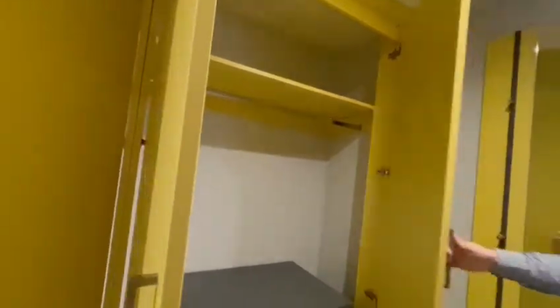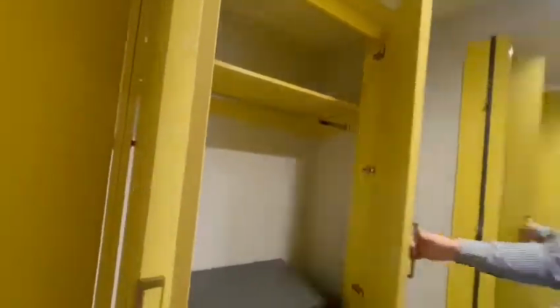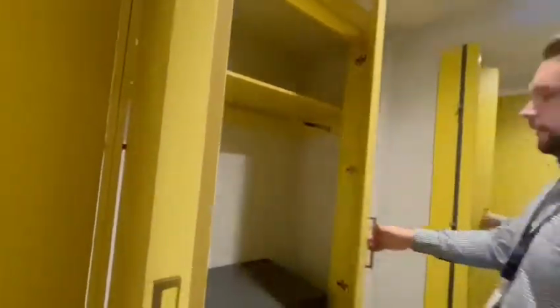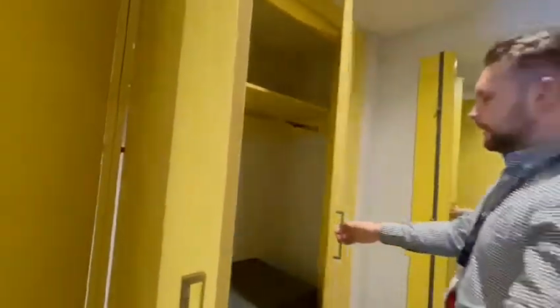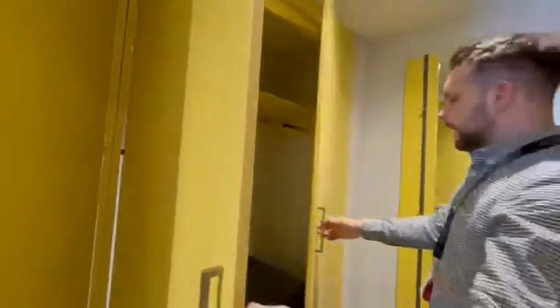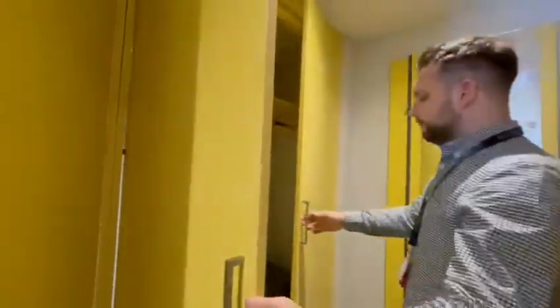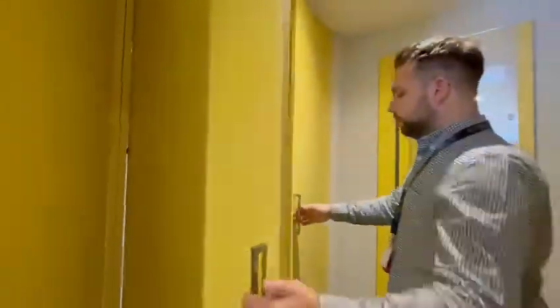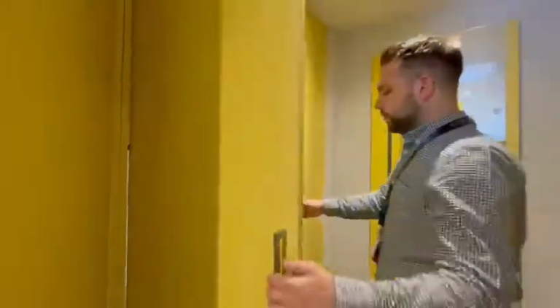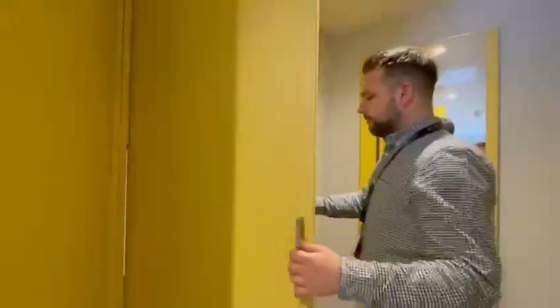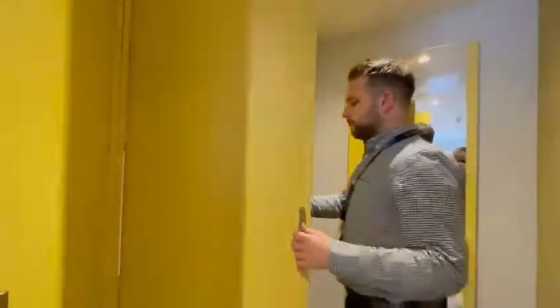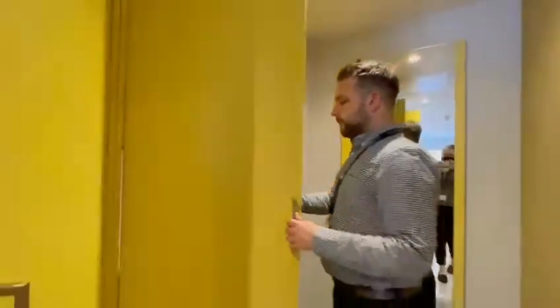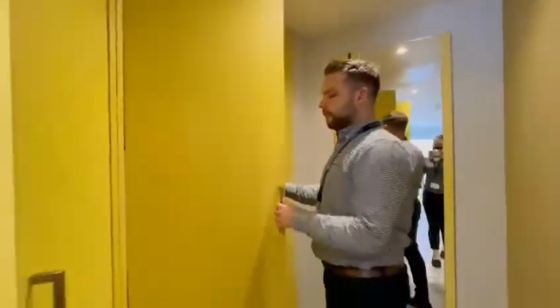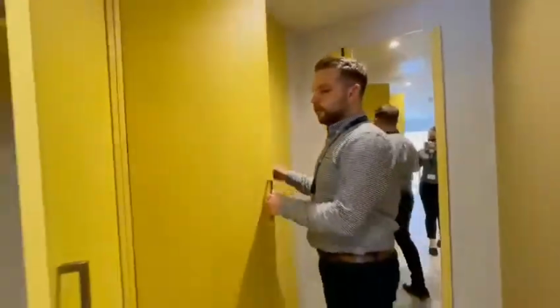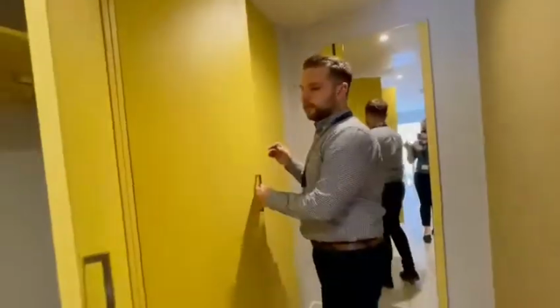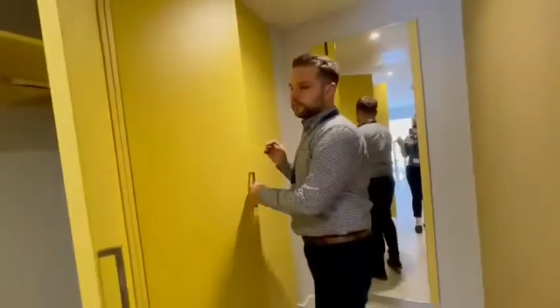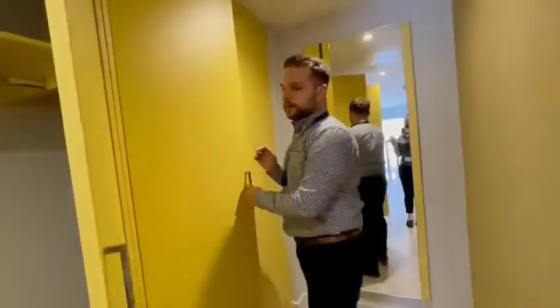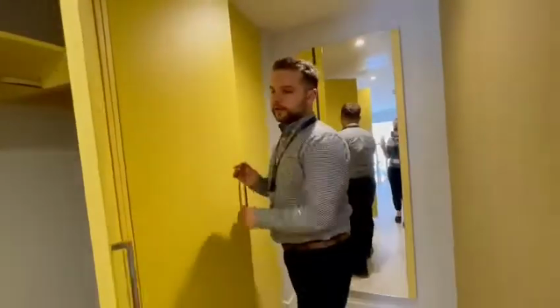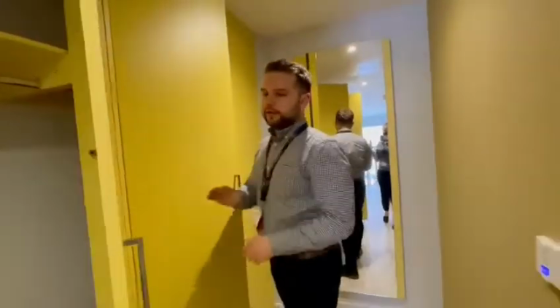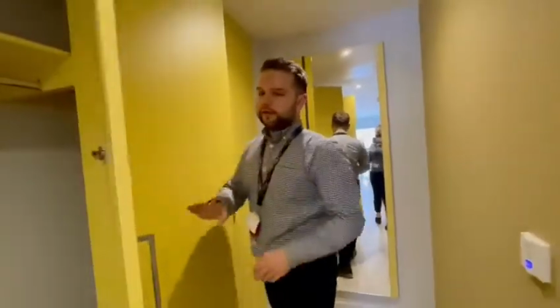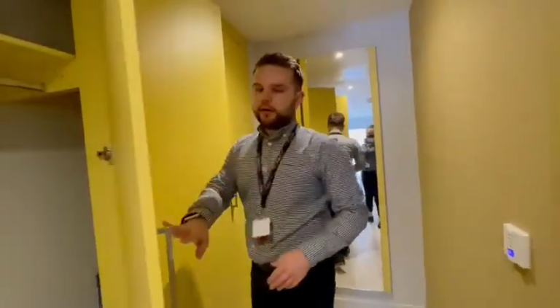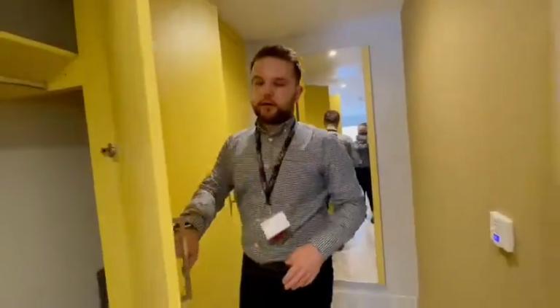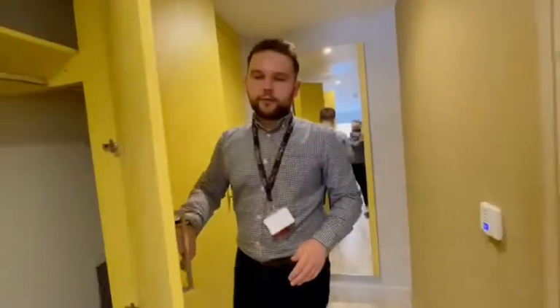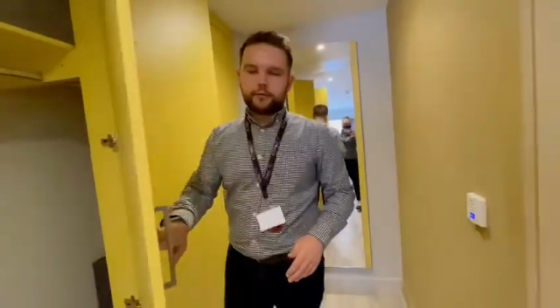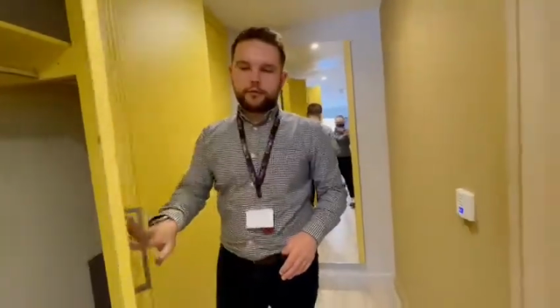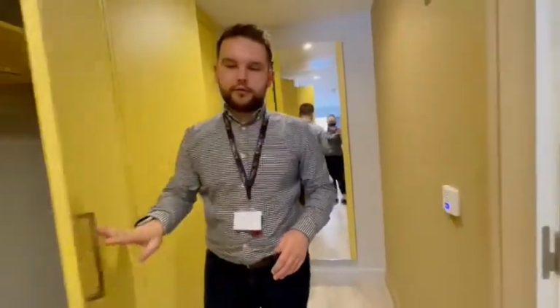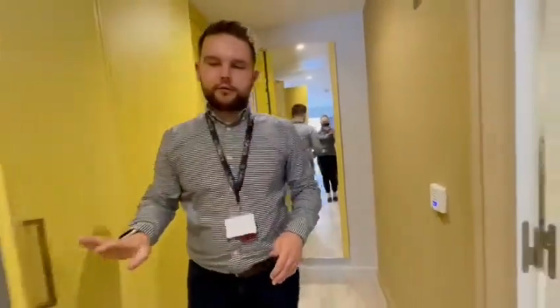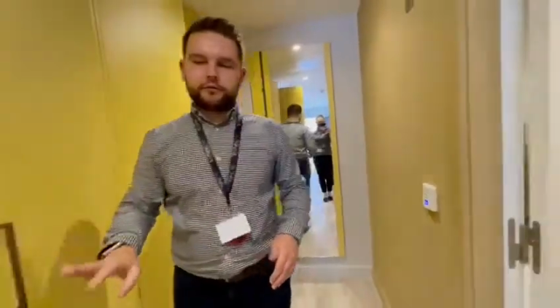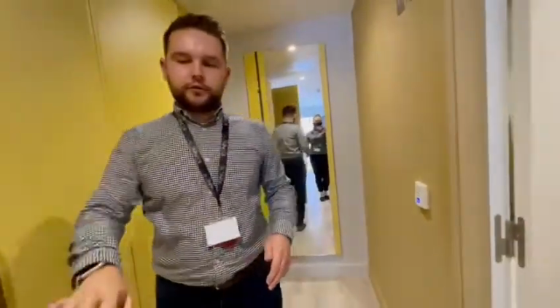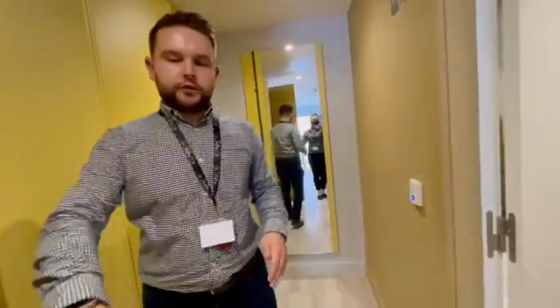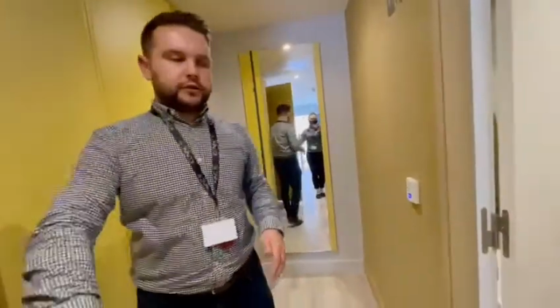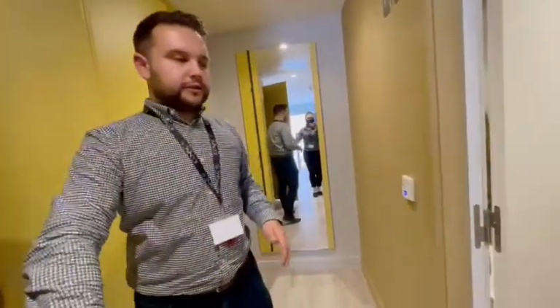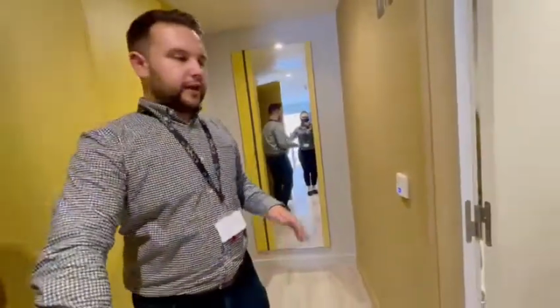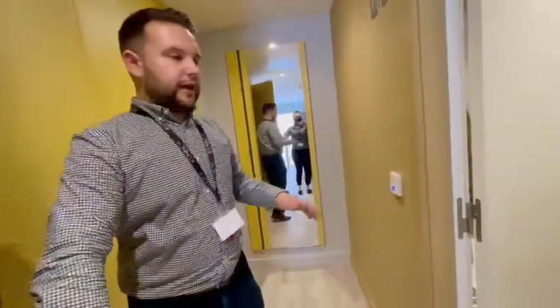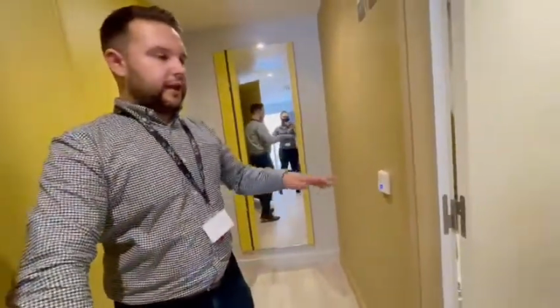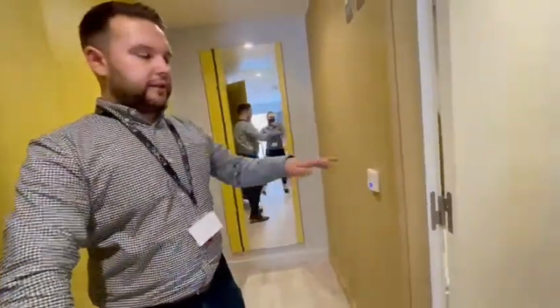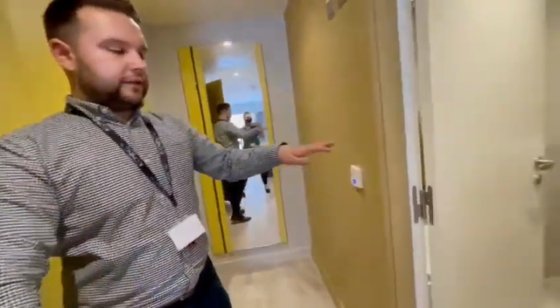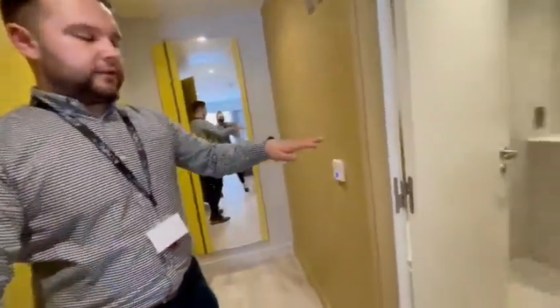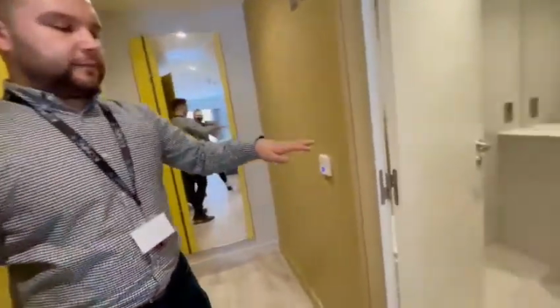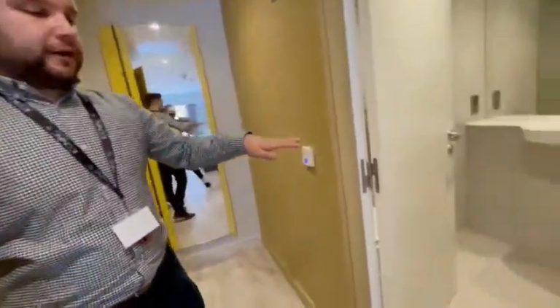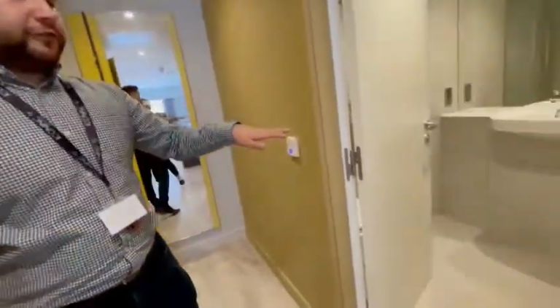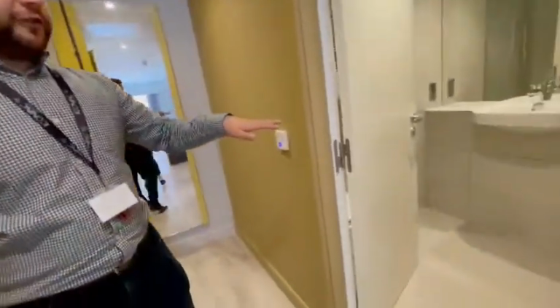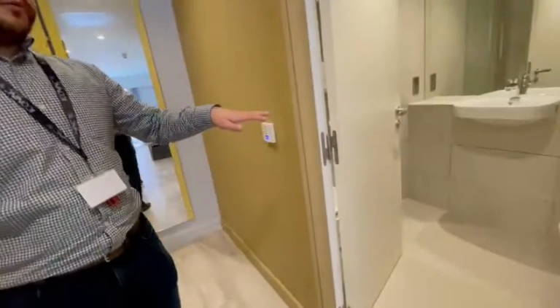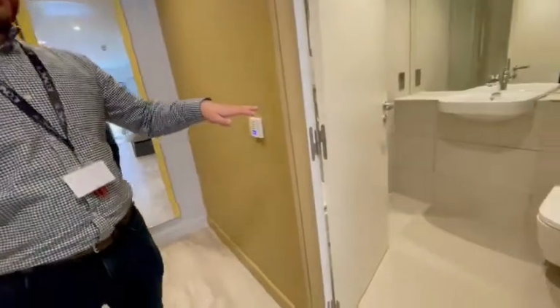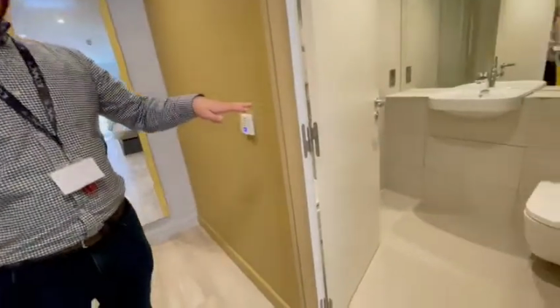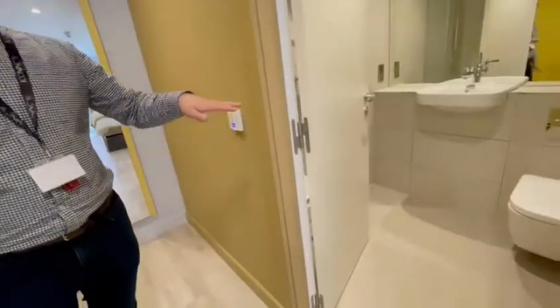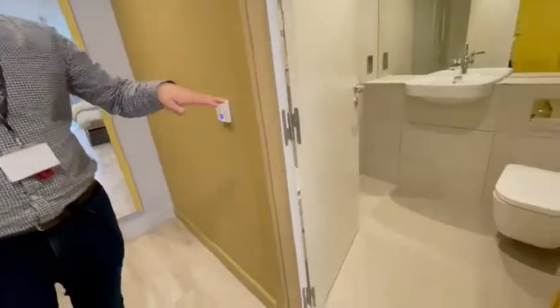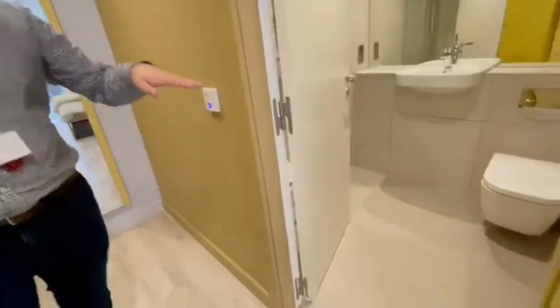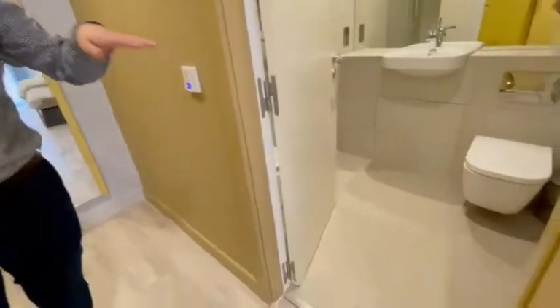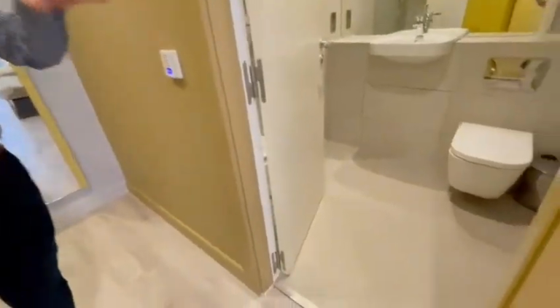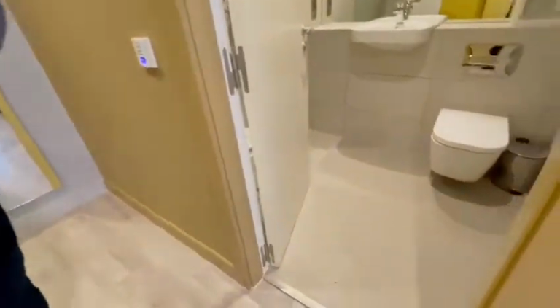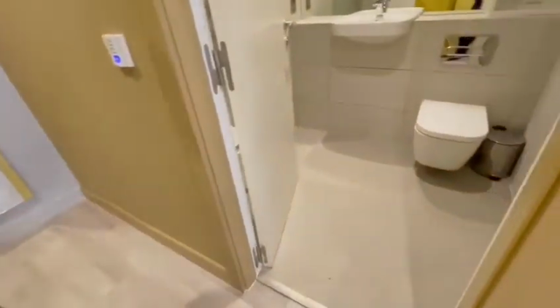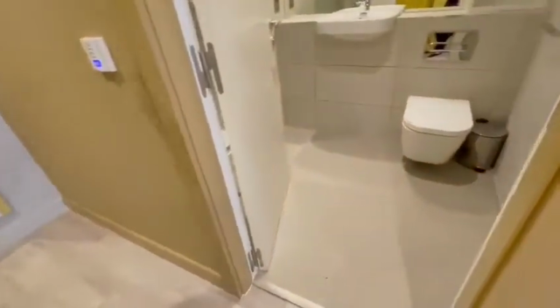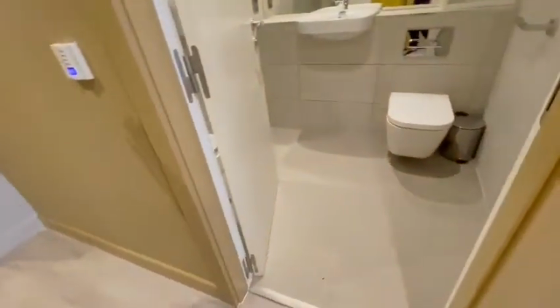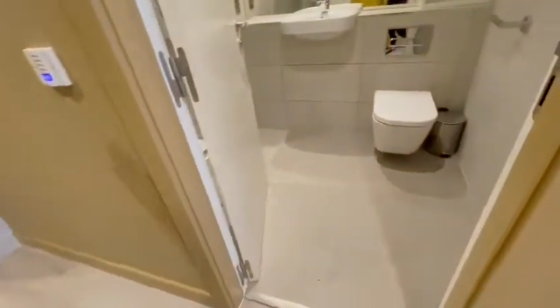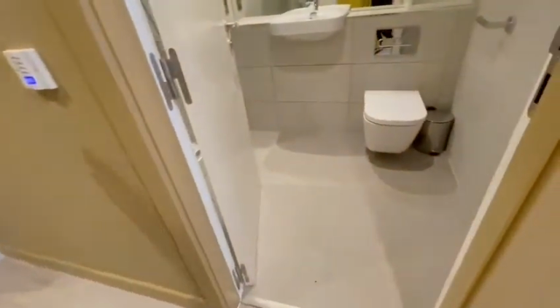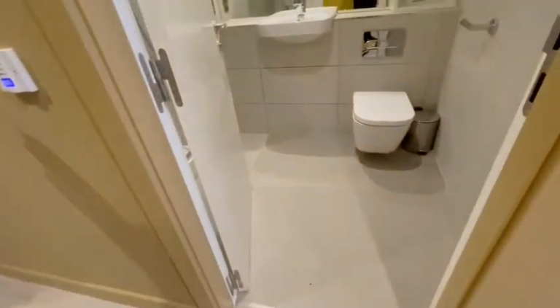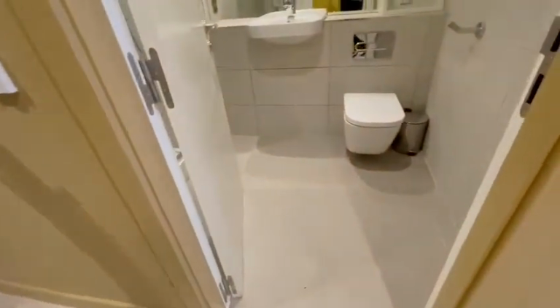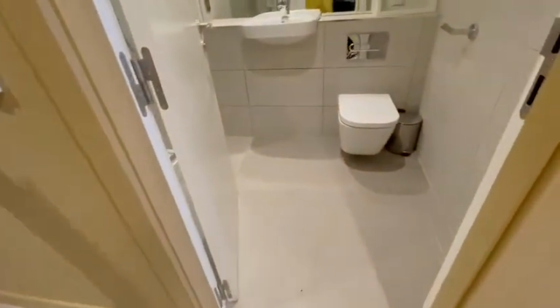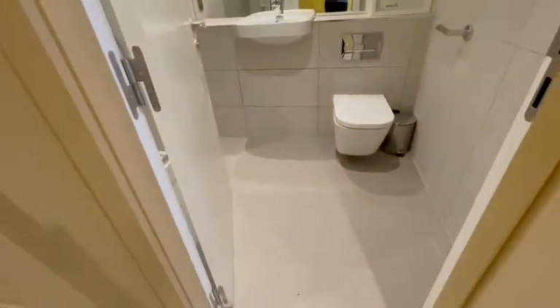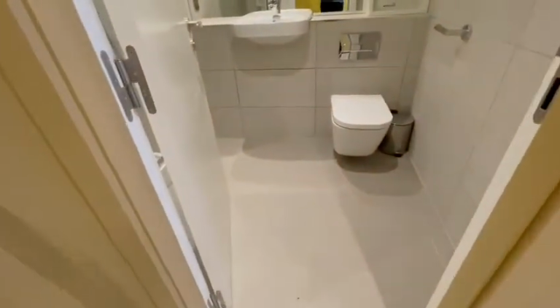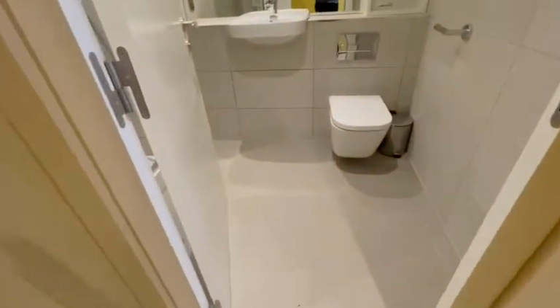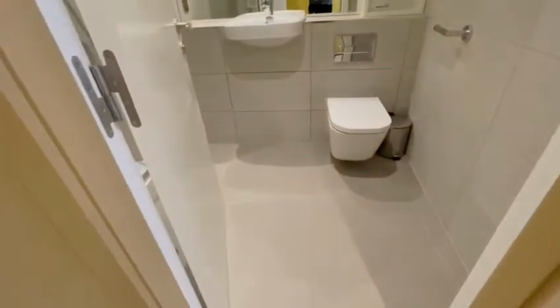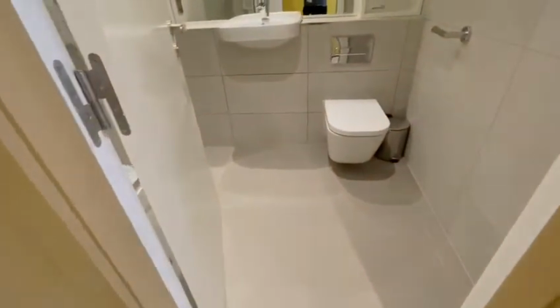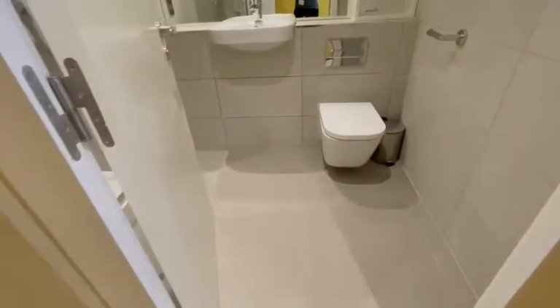You get a full length mirror as well in the hallway. And then the bathroom as well with its own seat and shower.